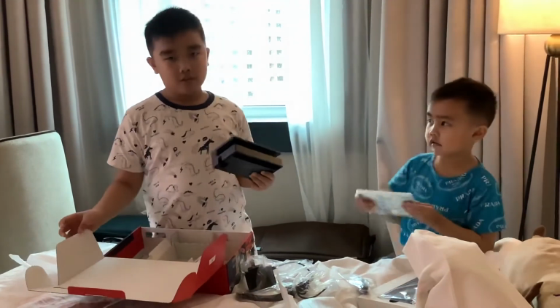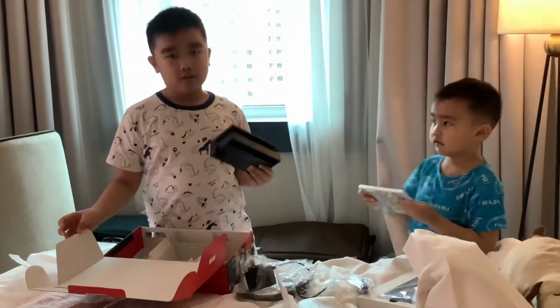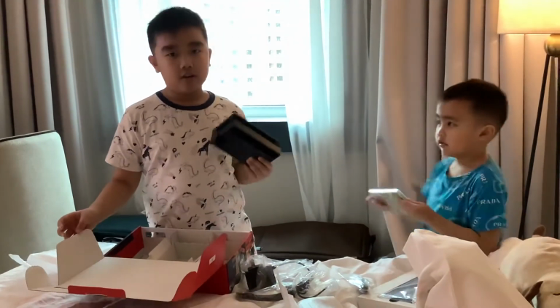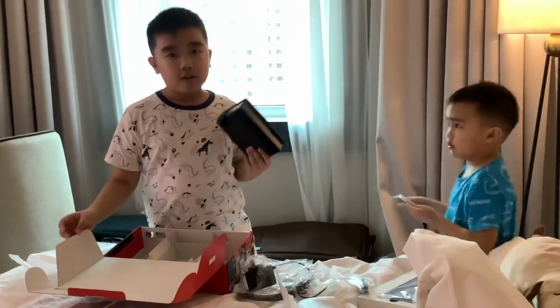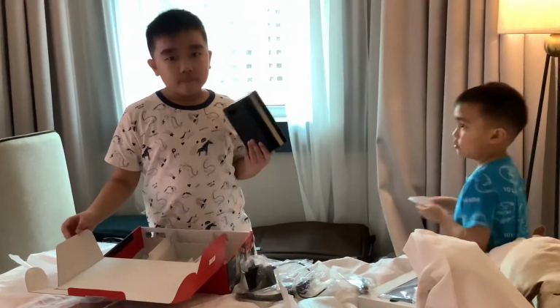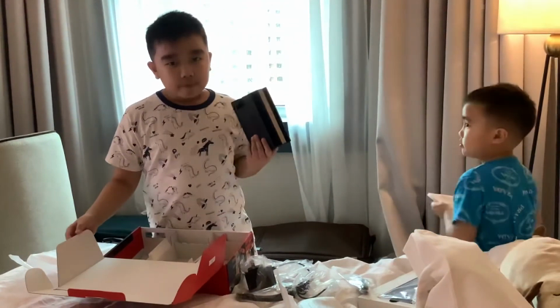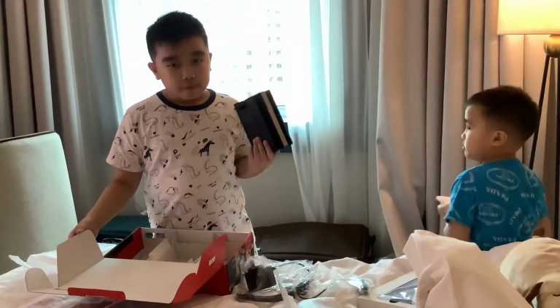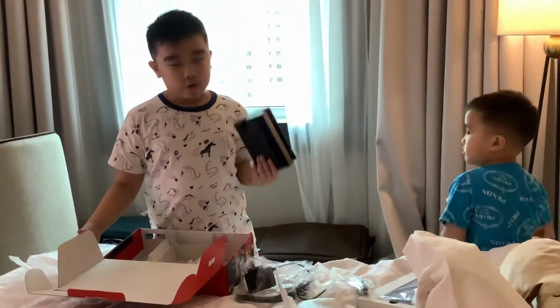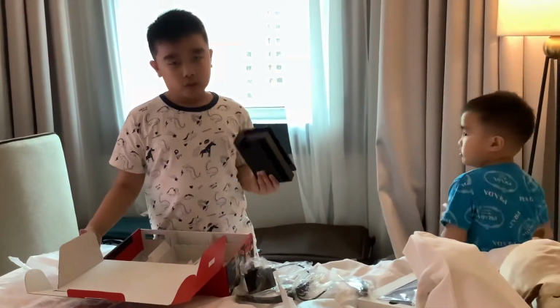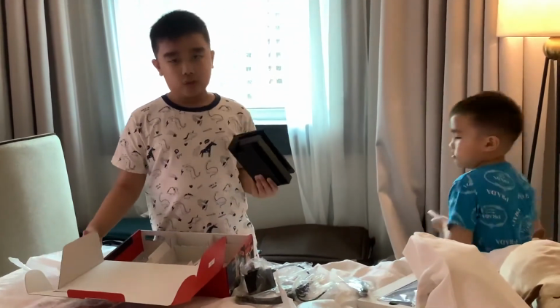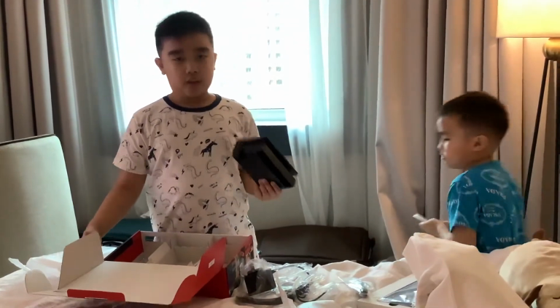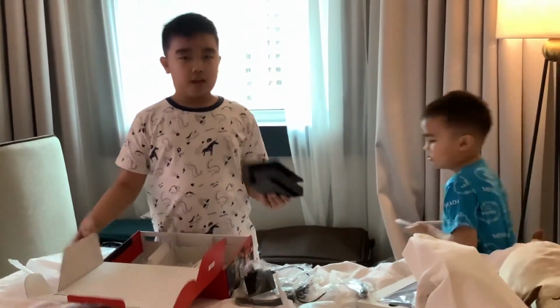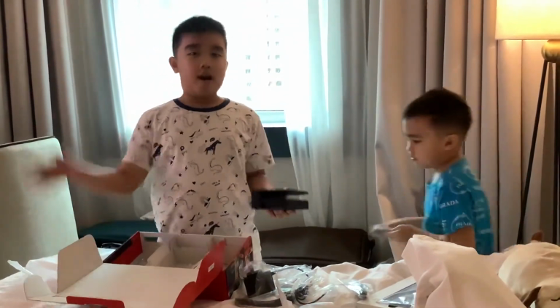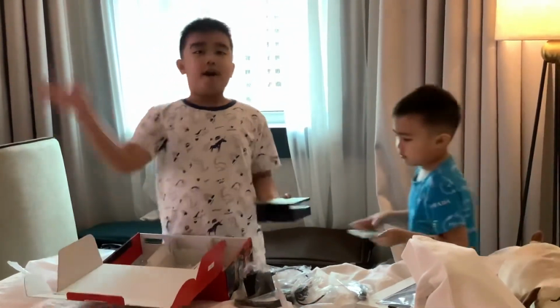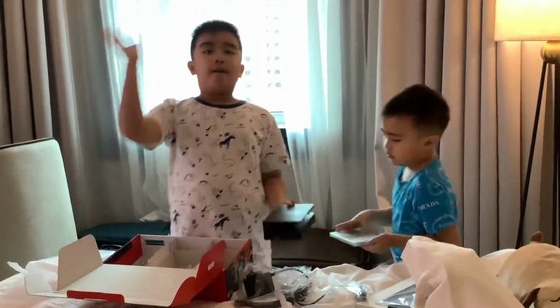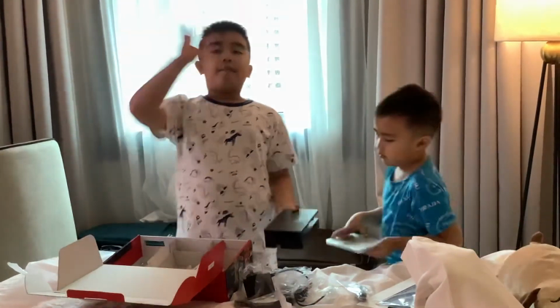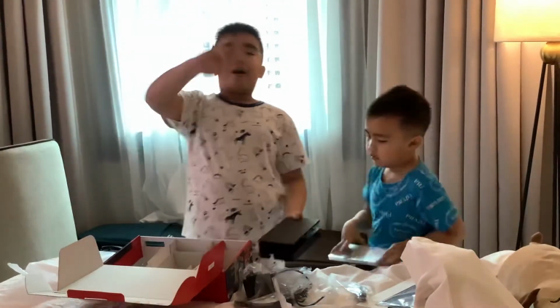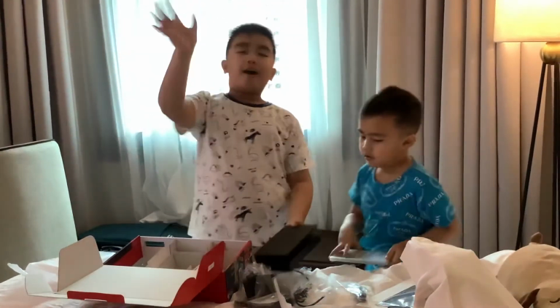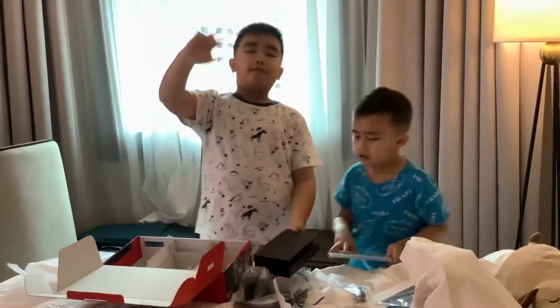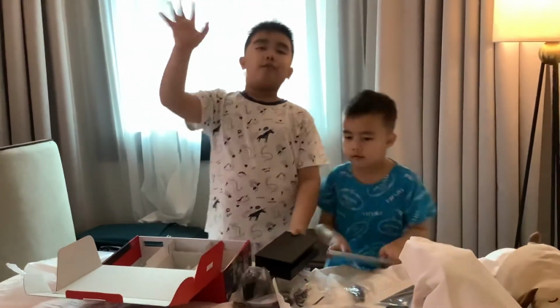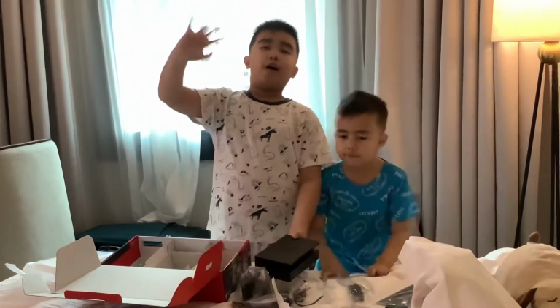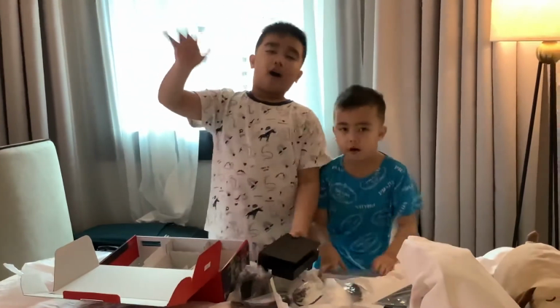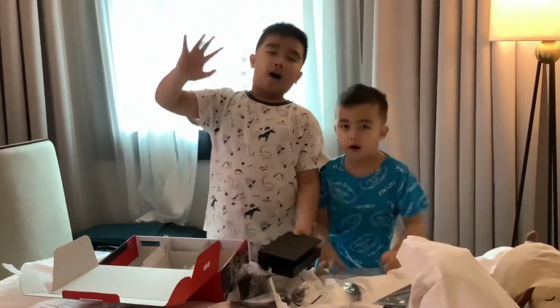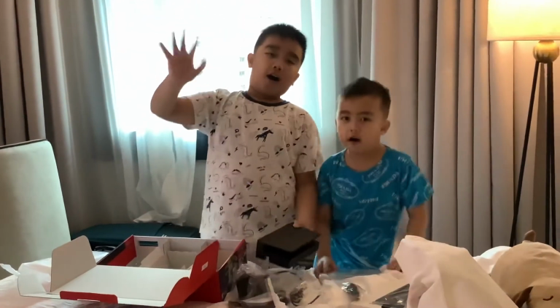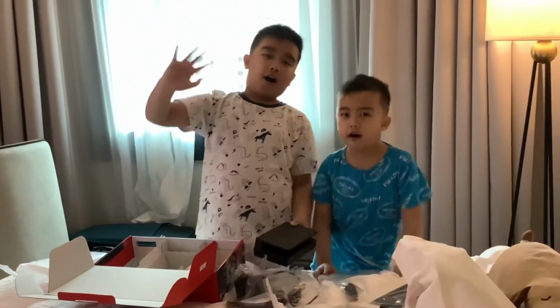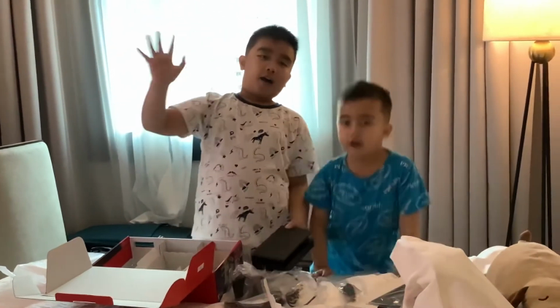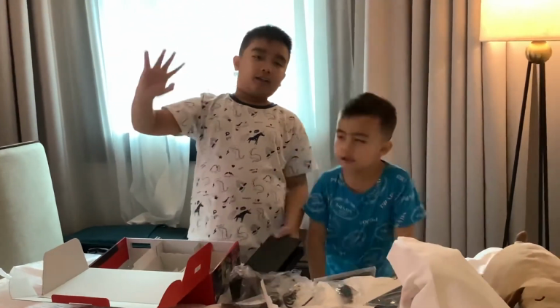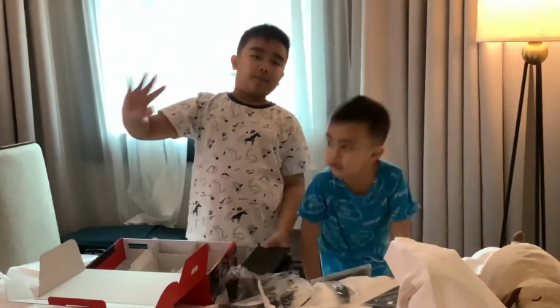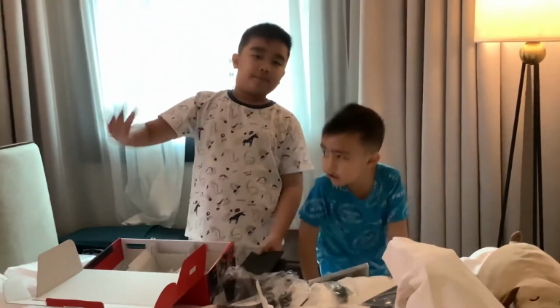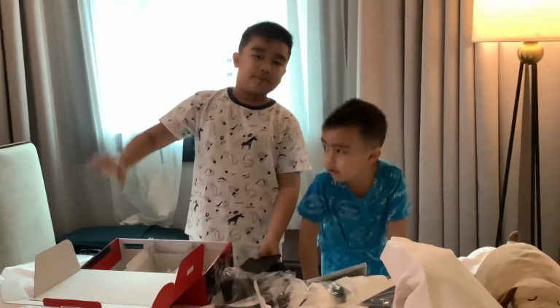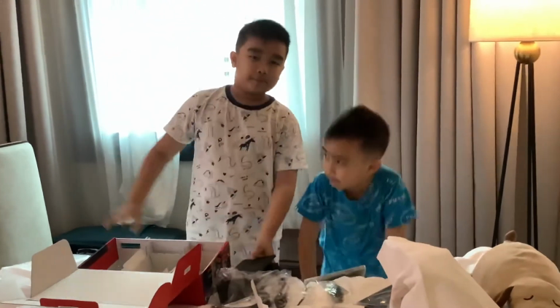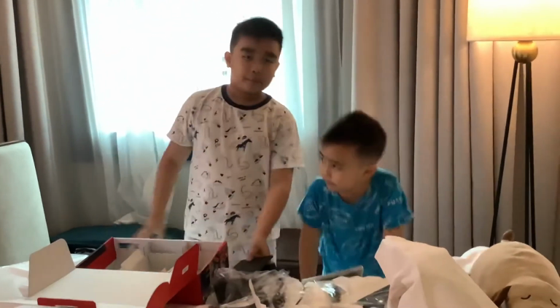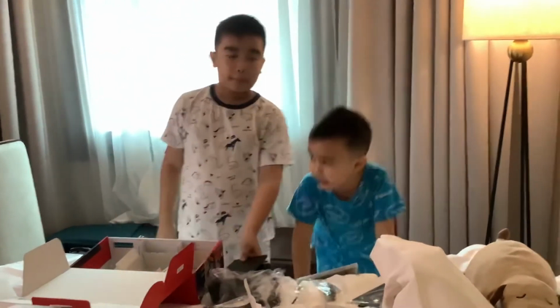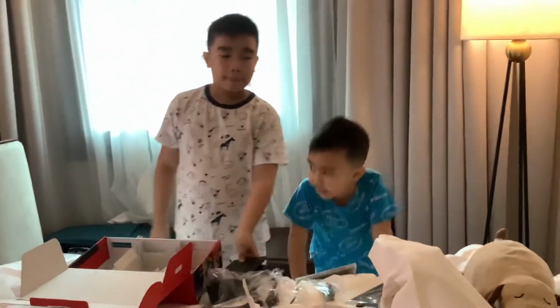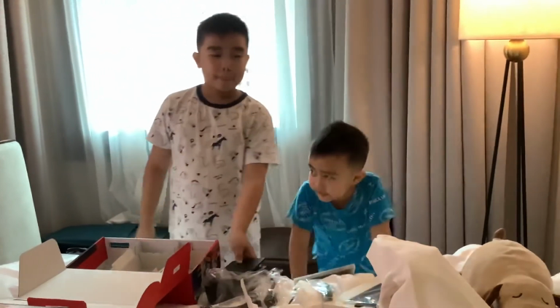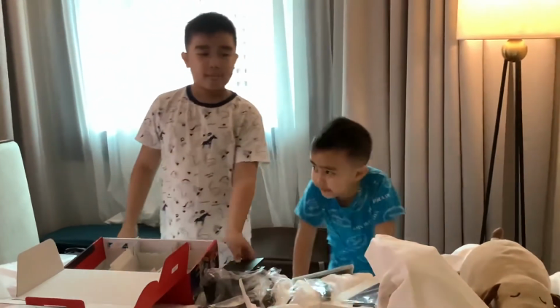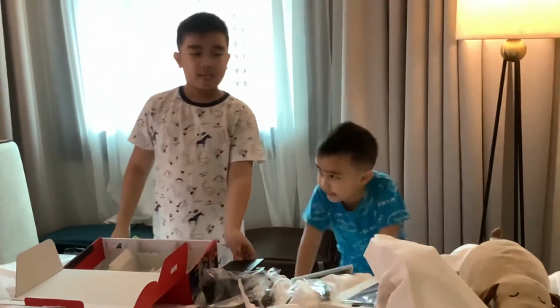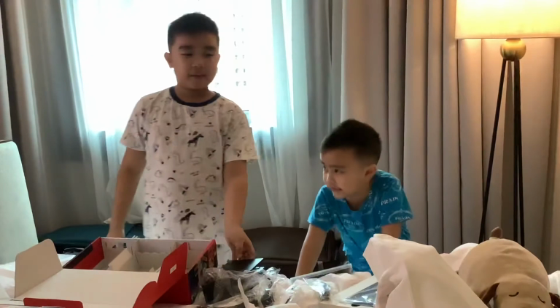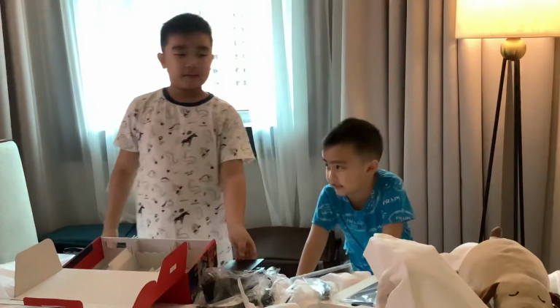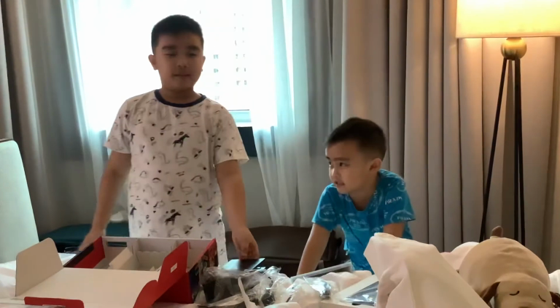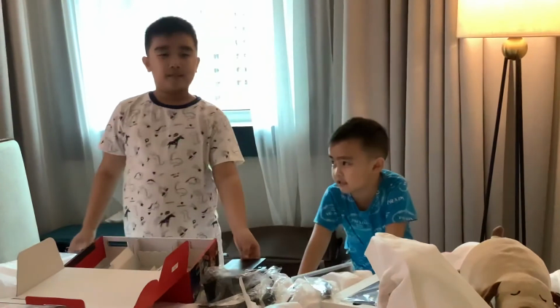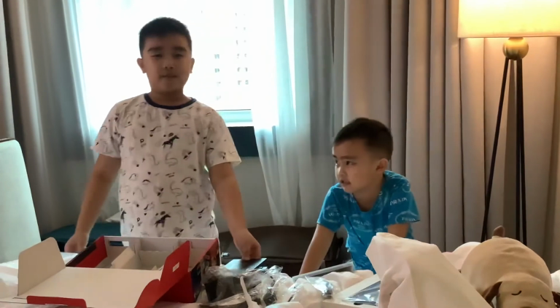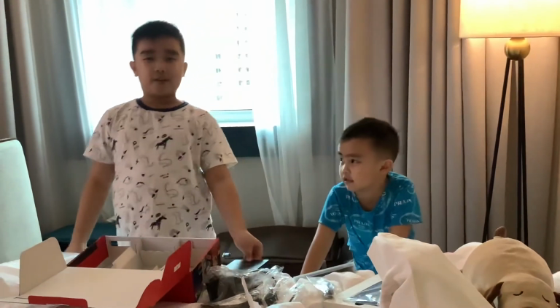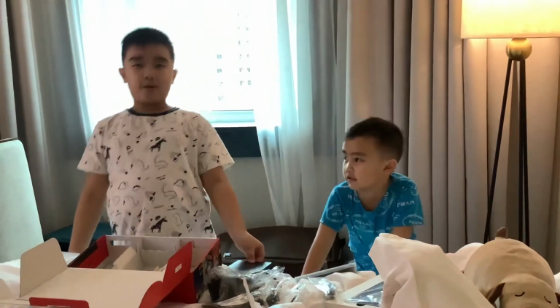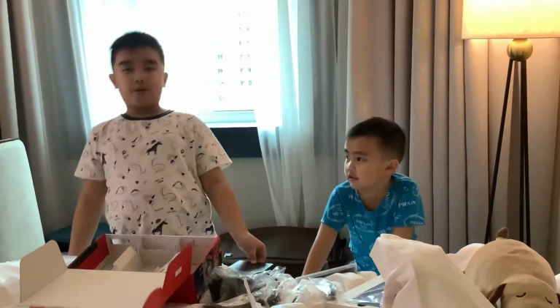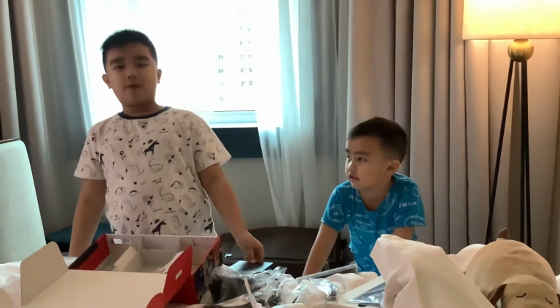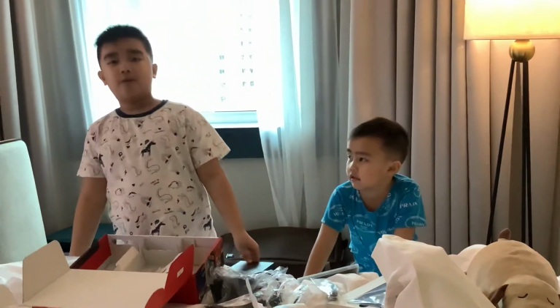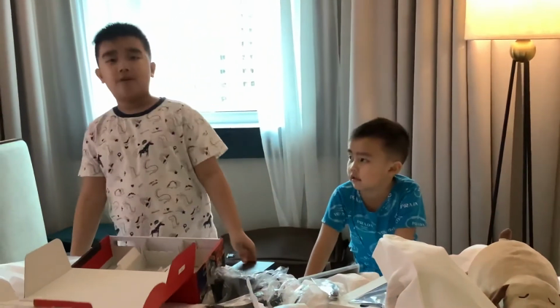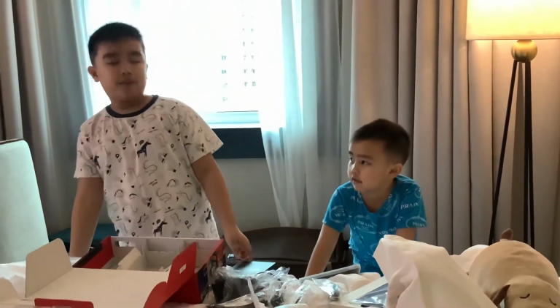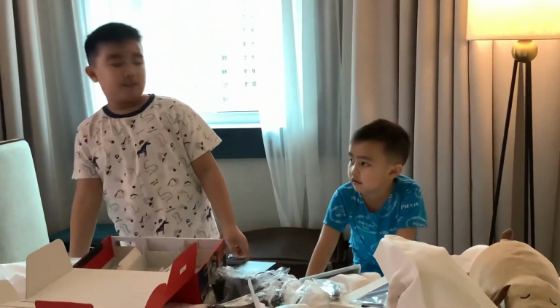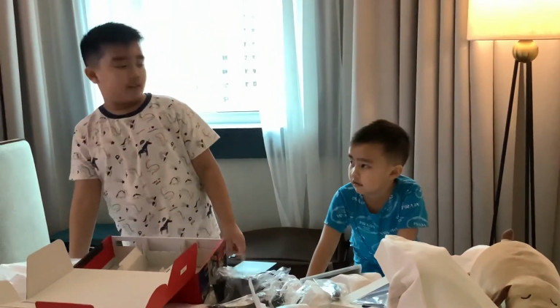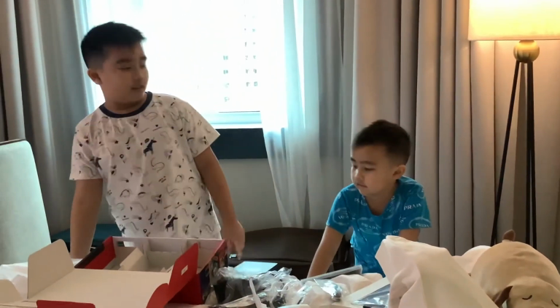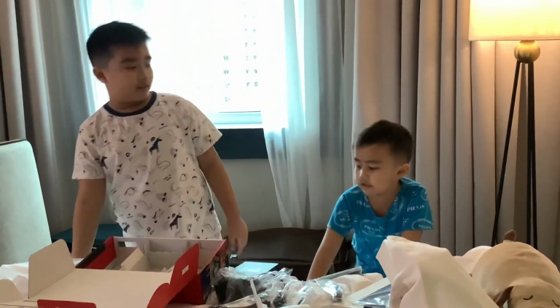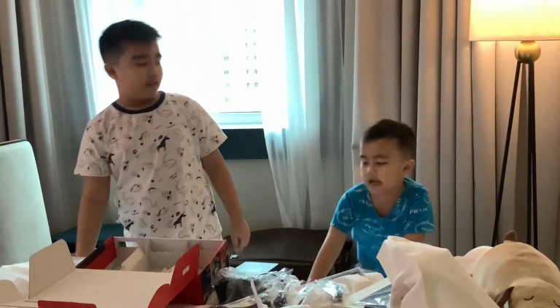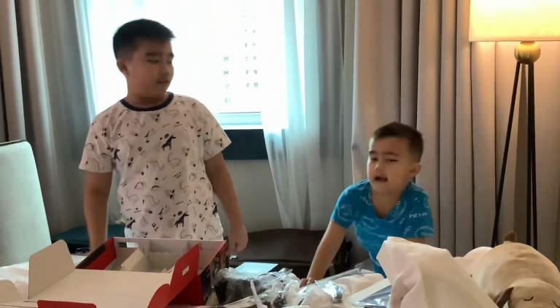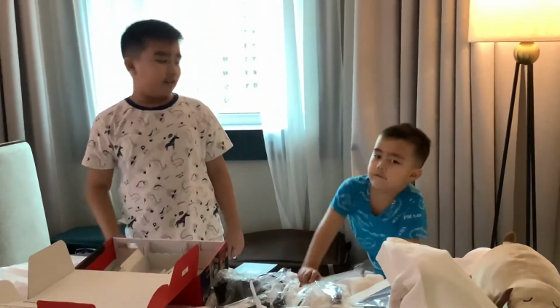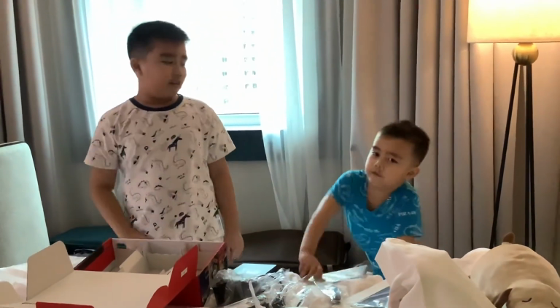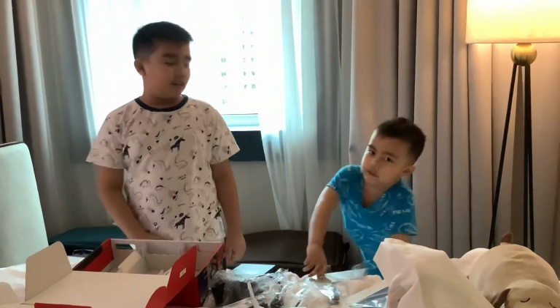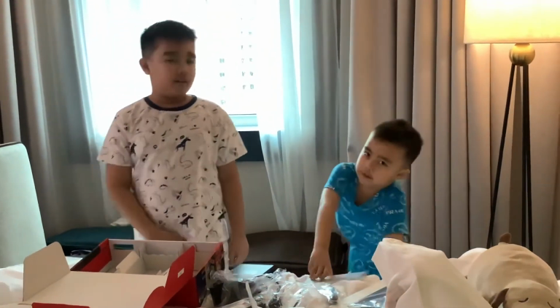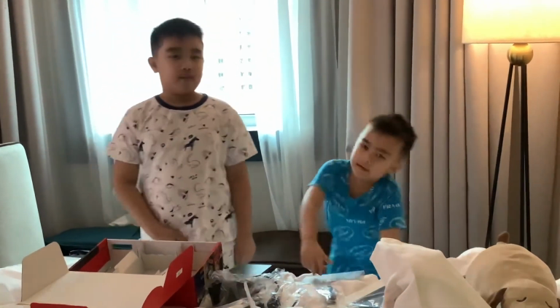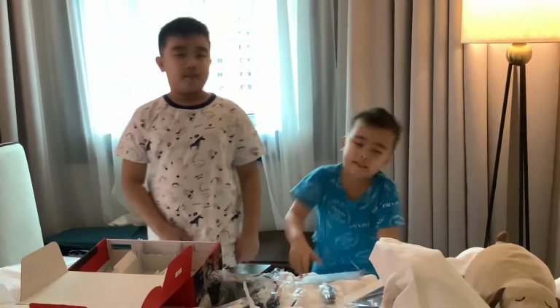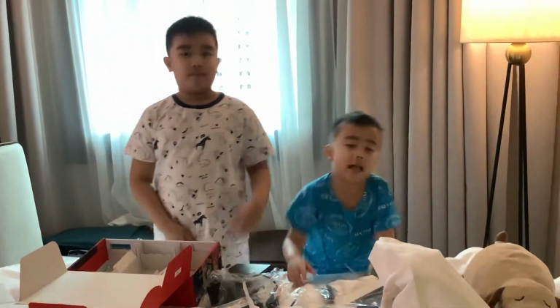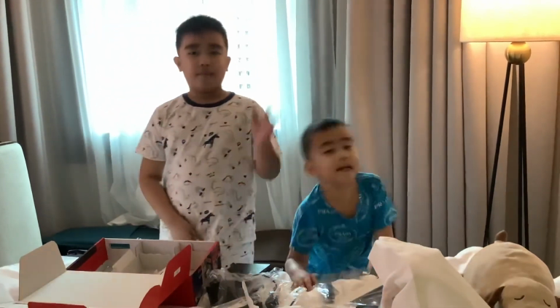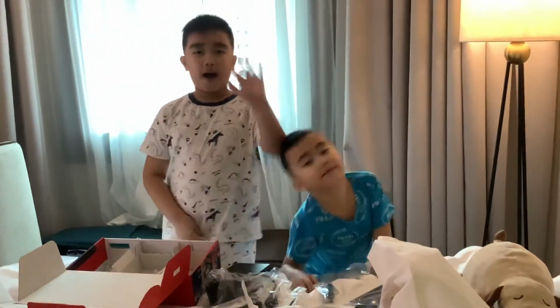Bye everyone! Hope you like this video. Yeah, bye!